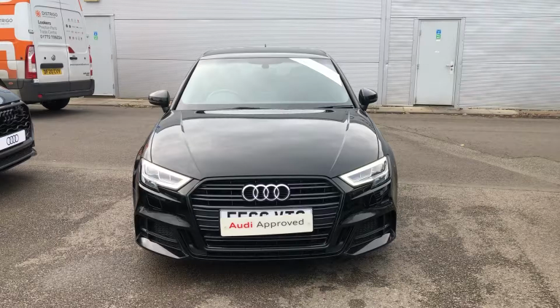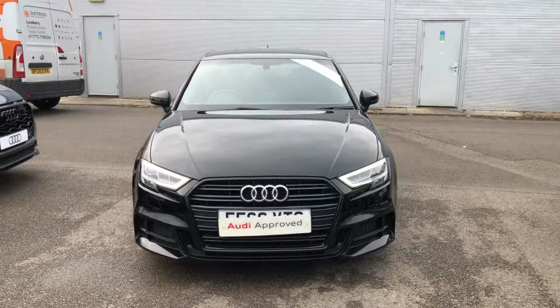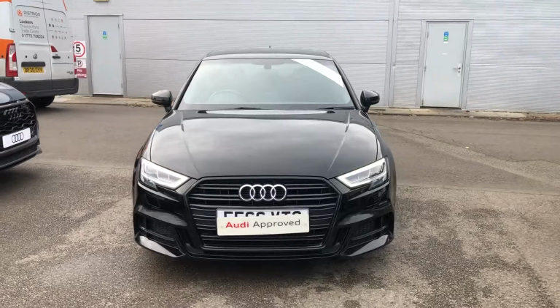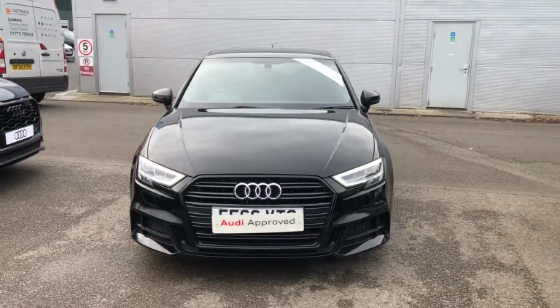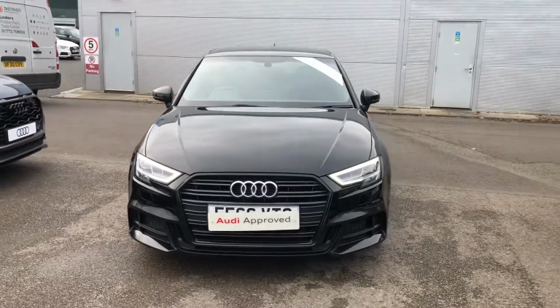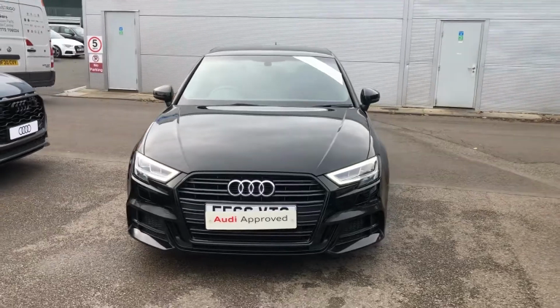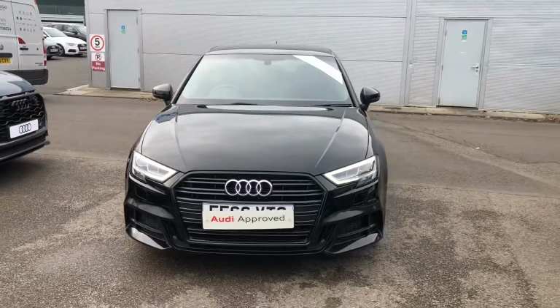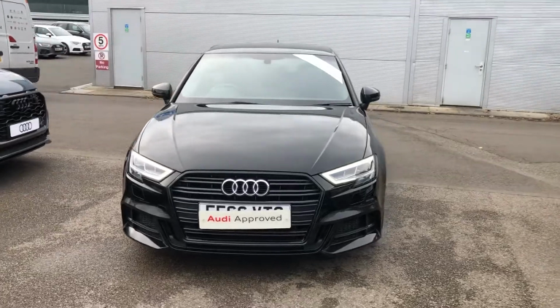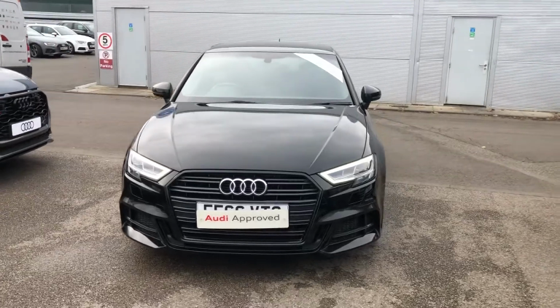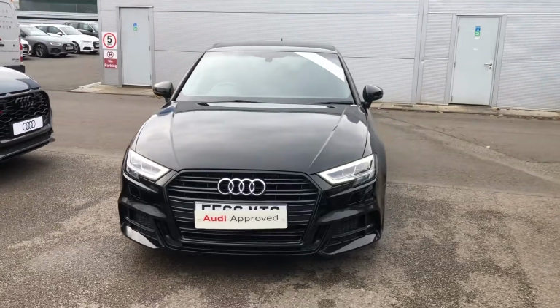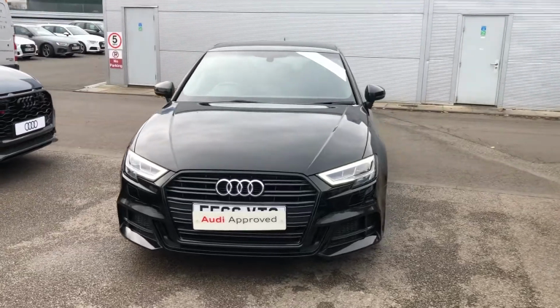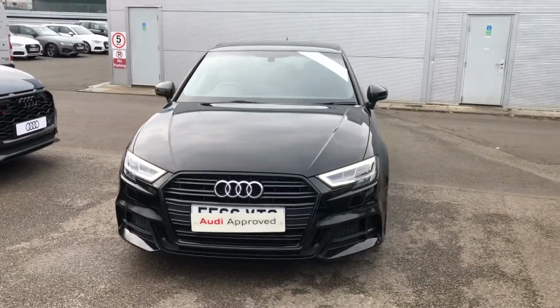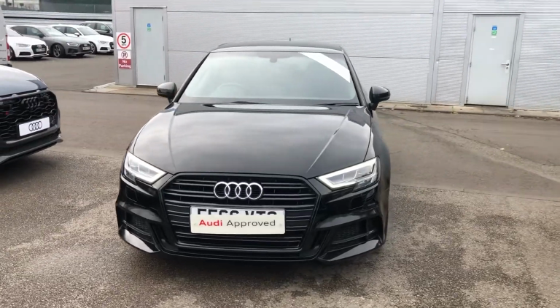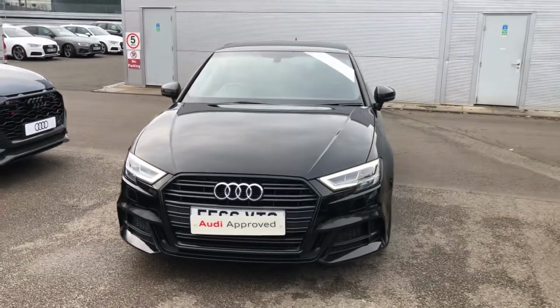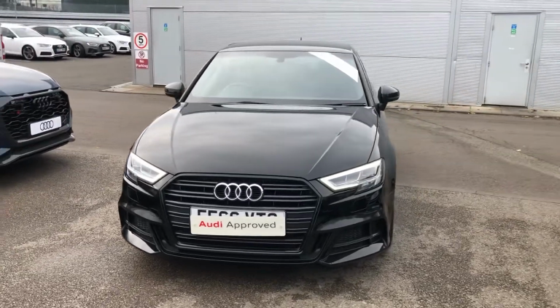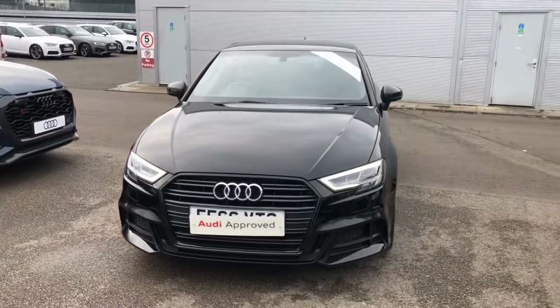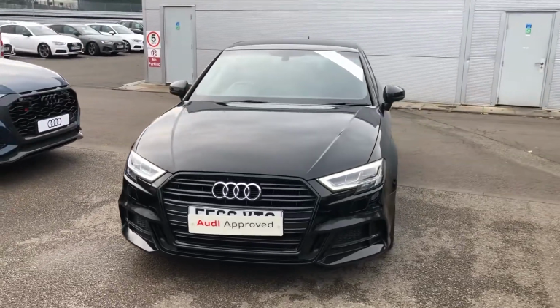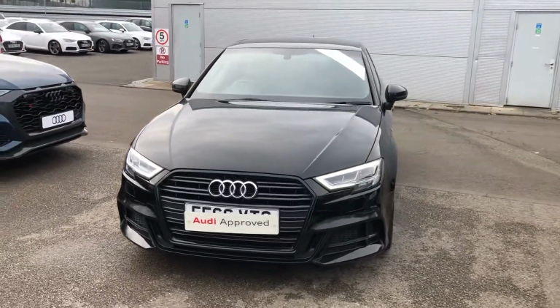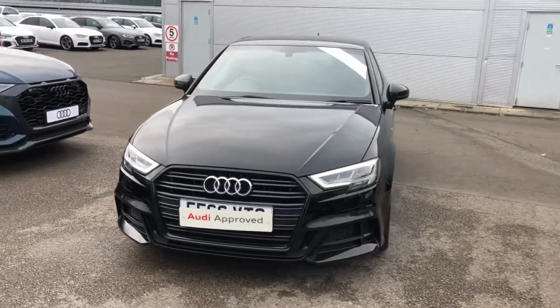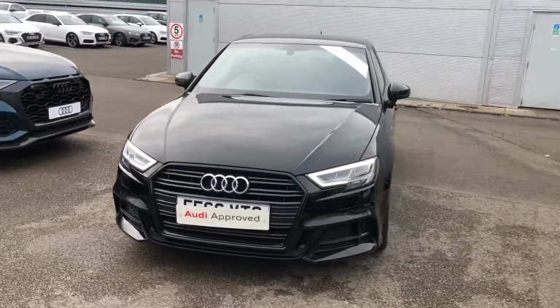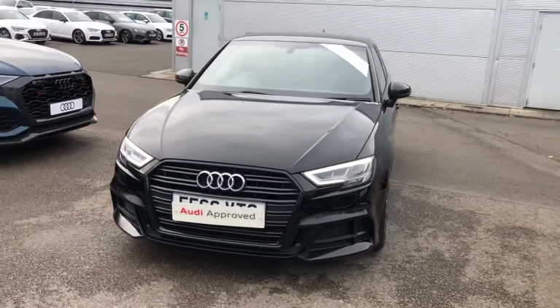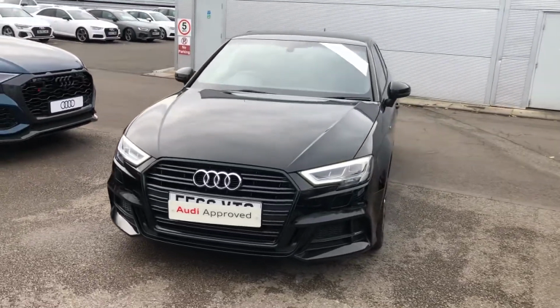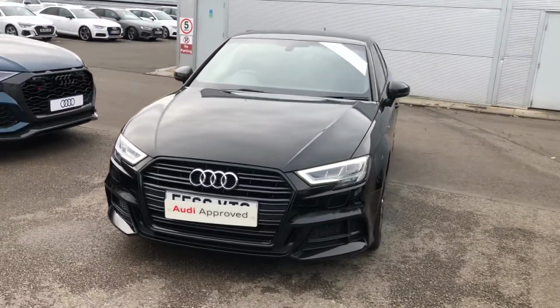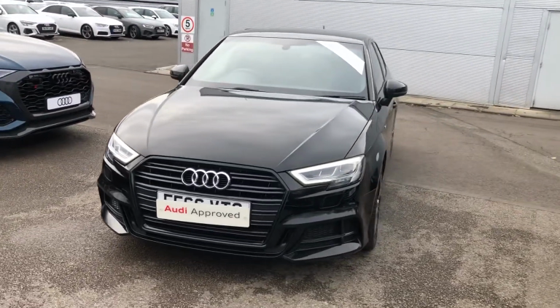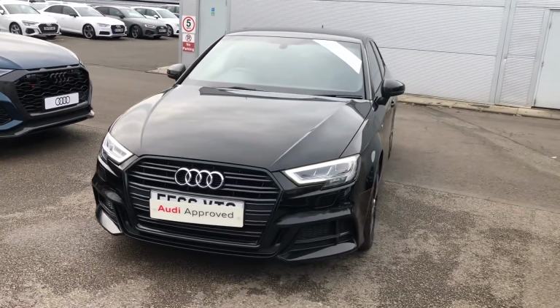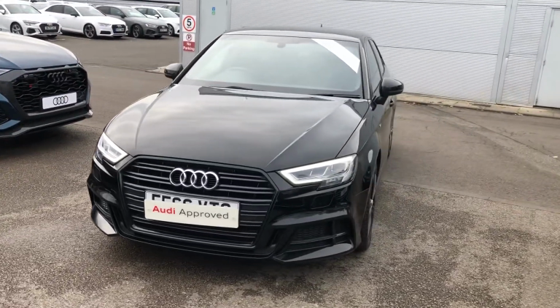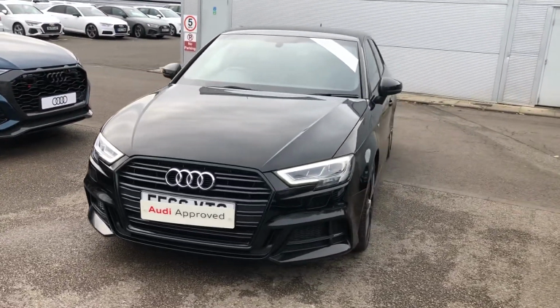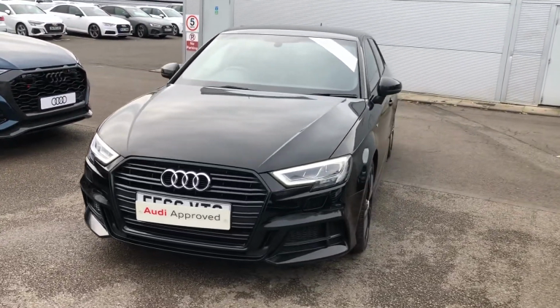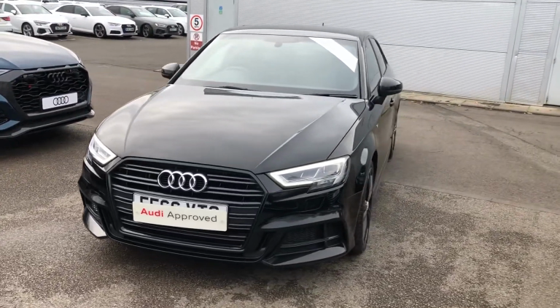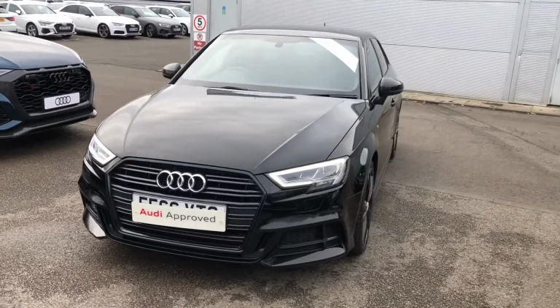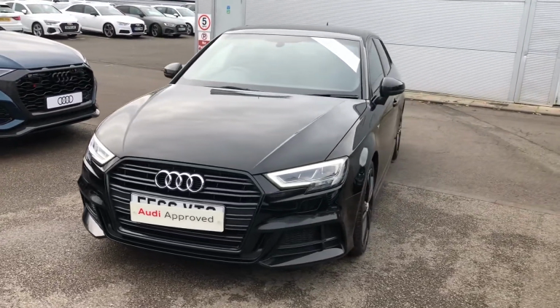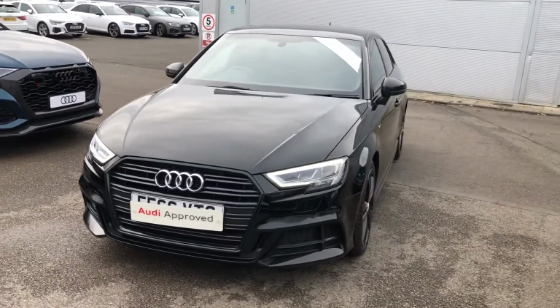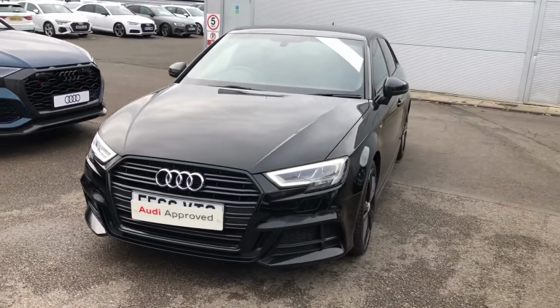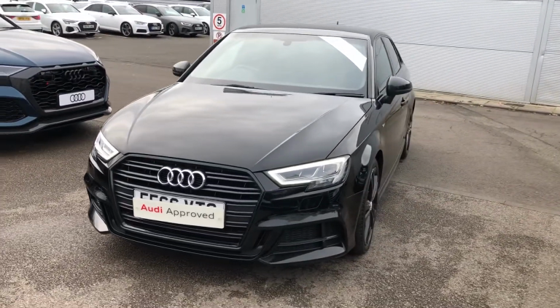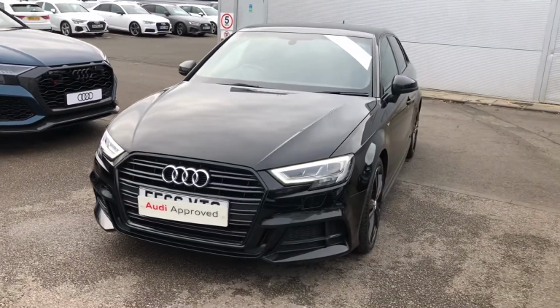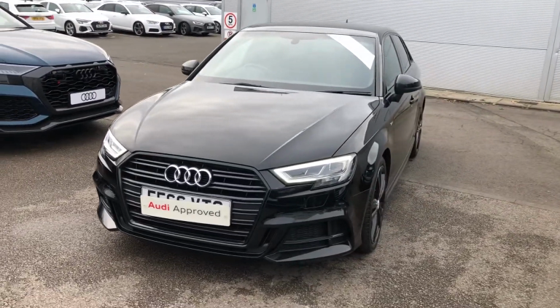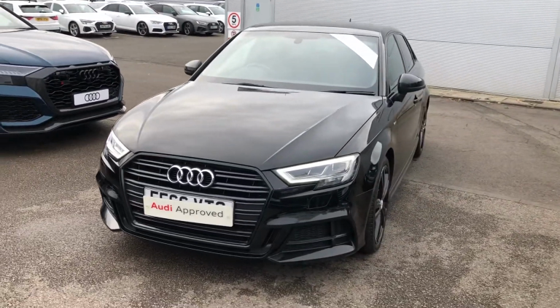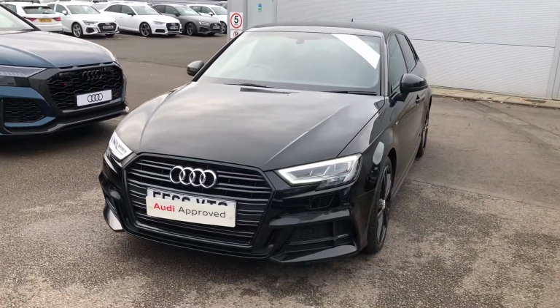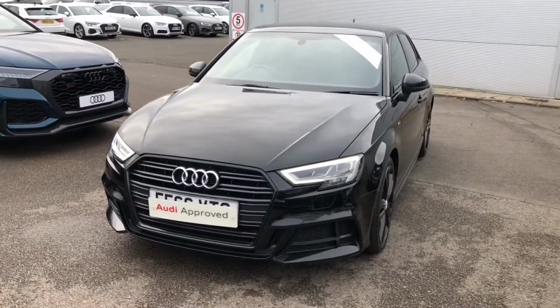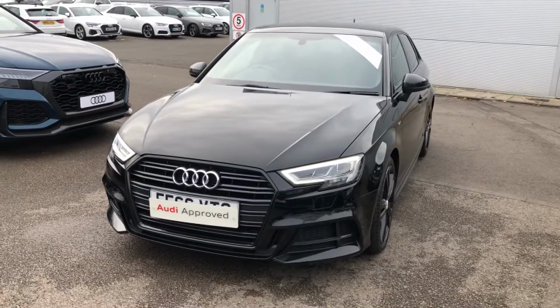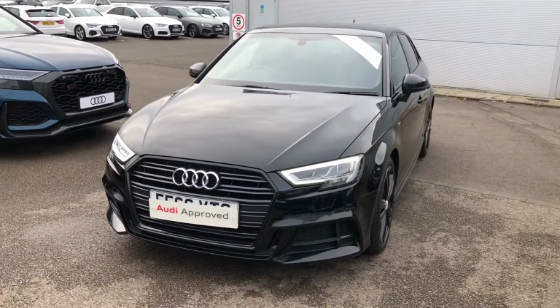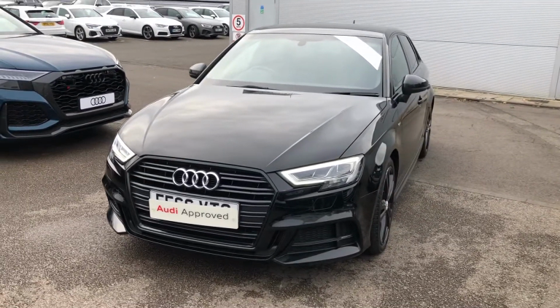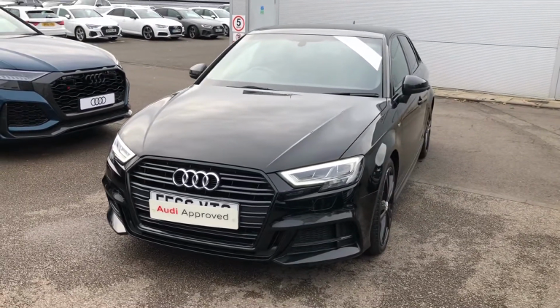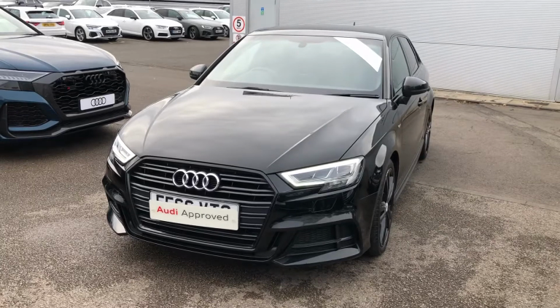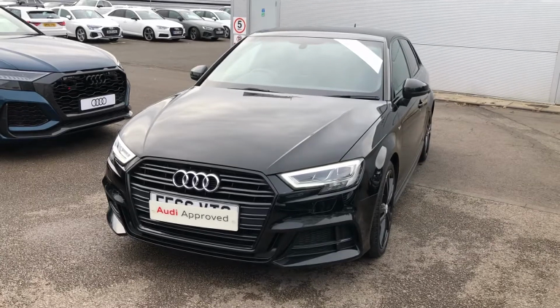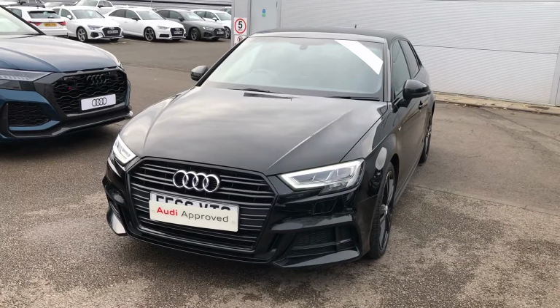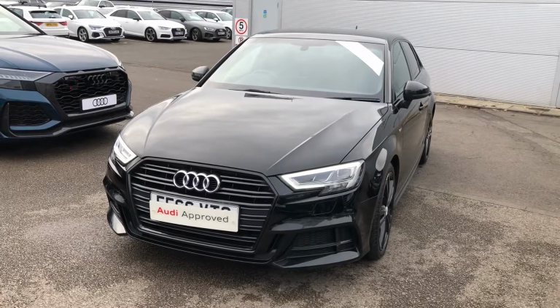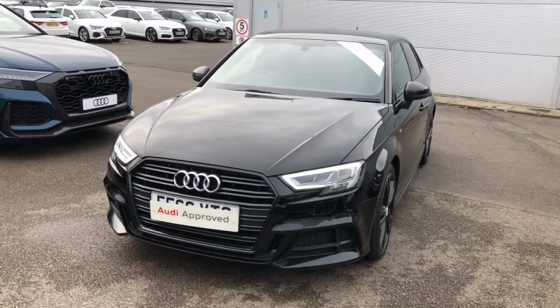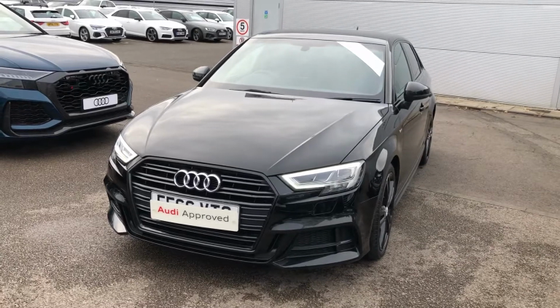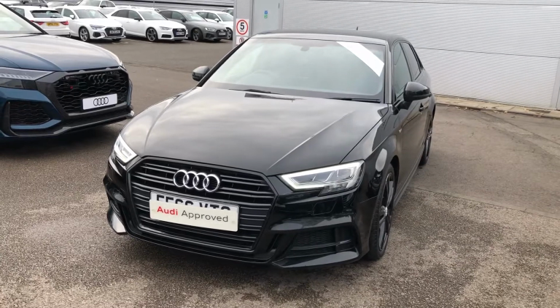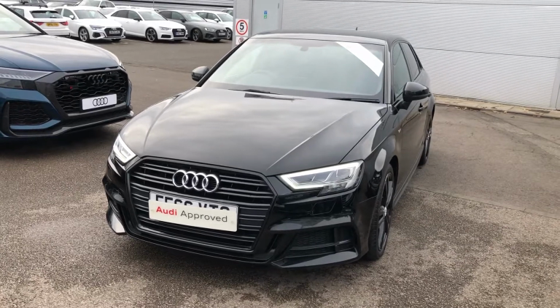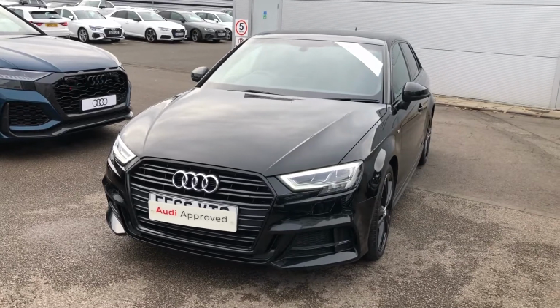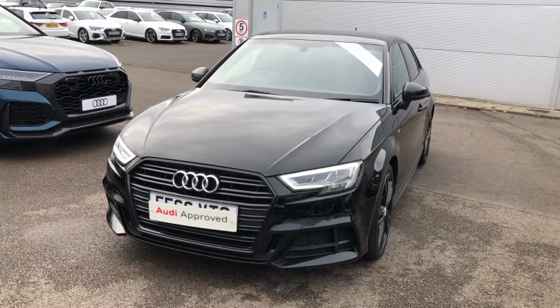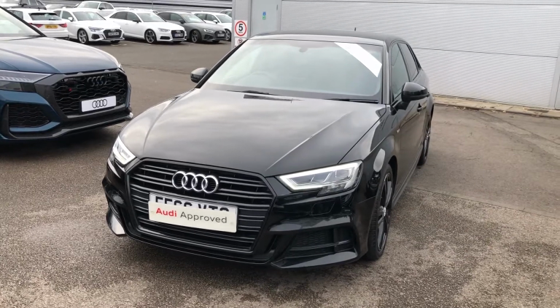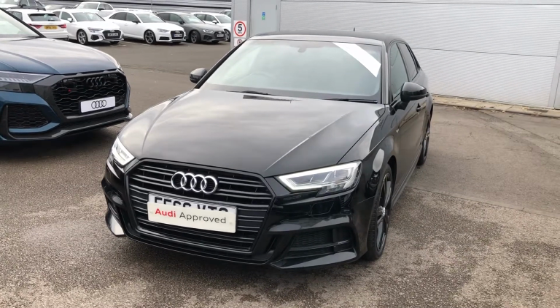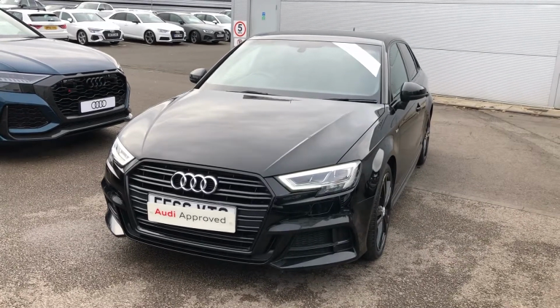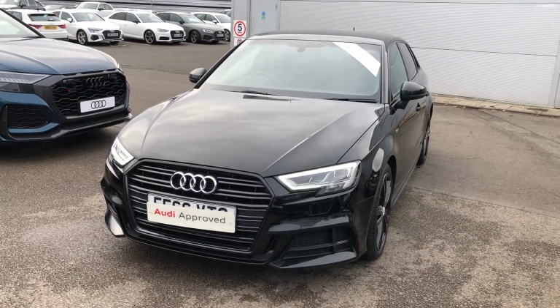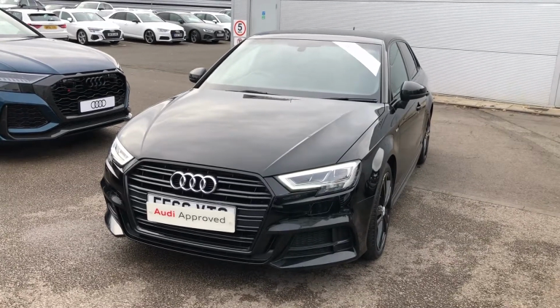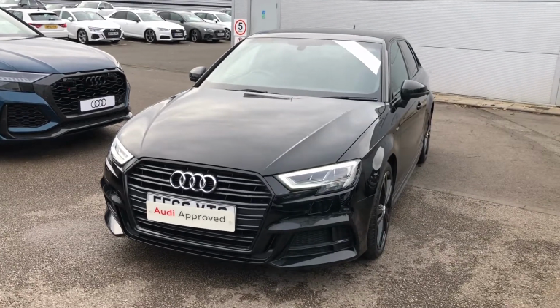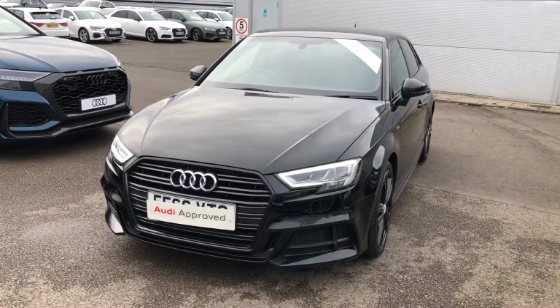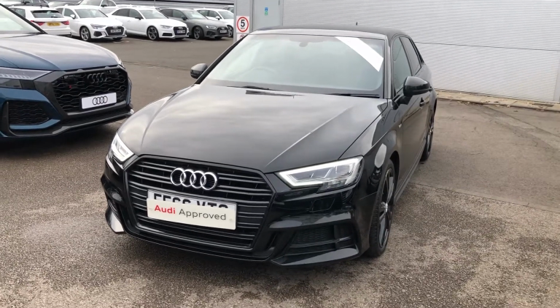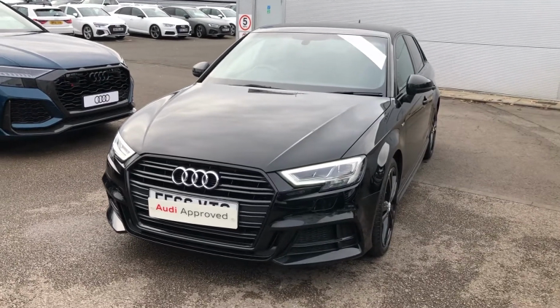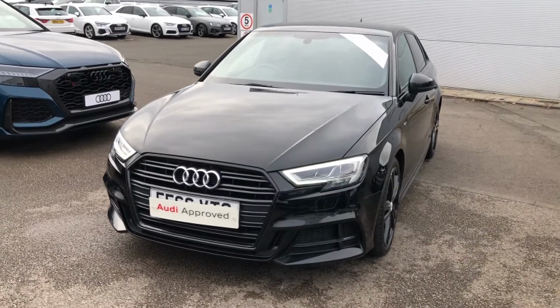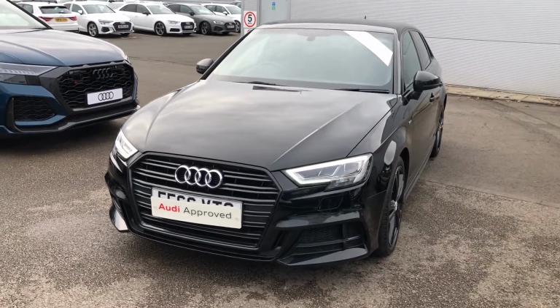Hello there and welcome to ProAldi. Today I'm going to take you on a short tour of this approved used Audi A3 Sportback.